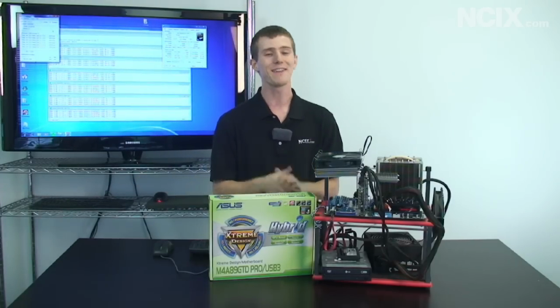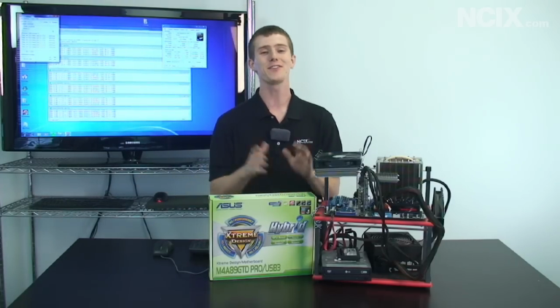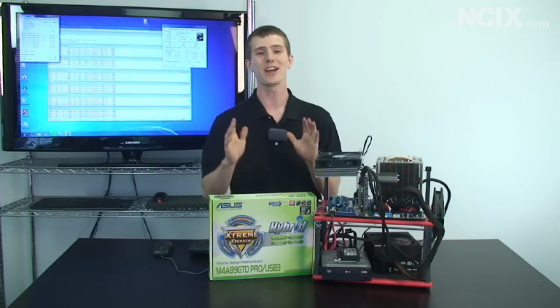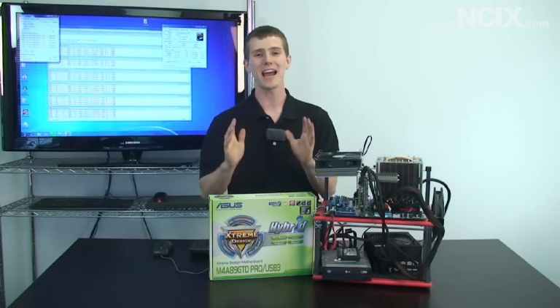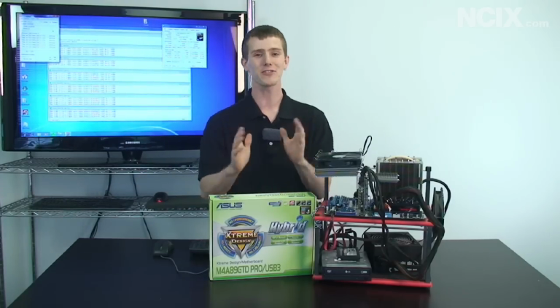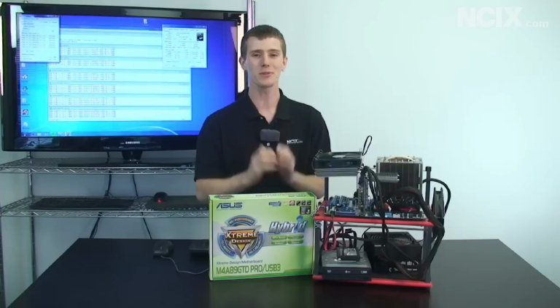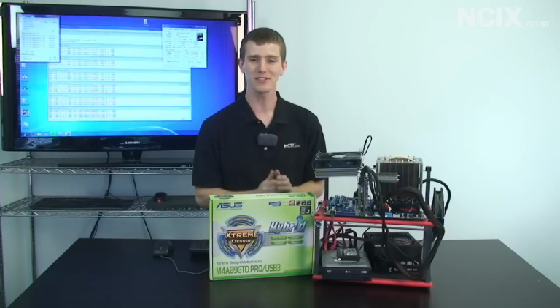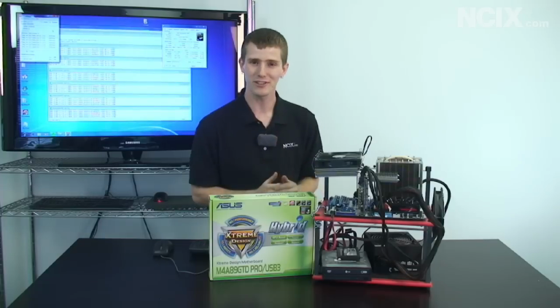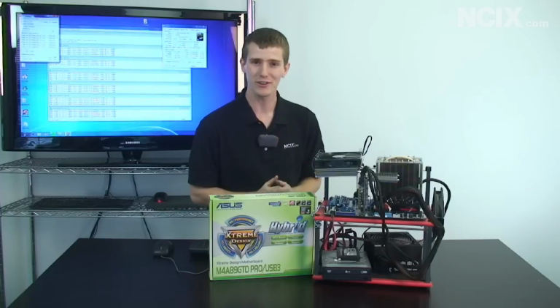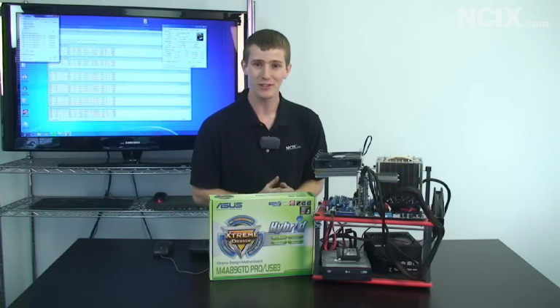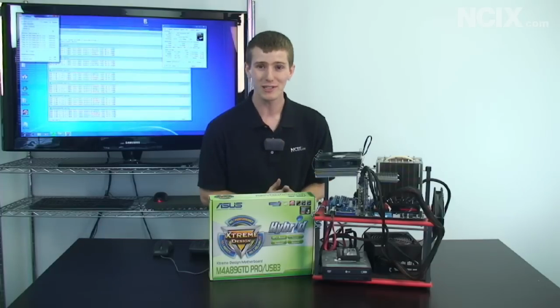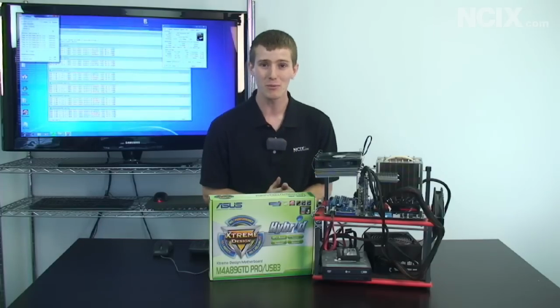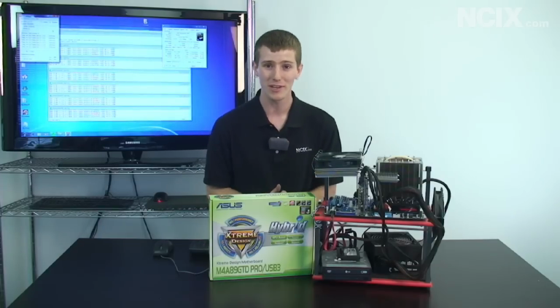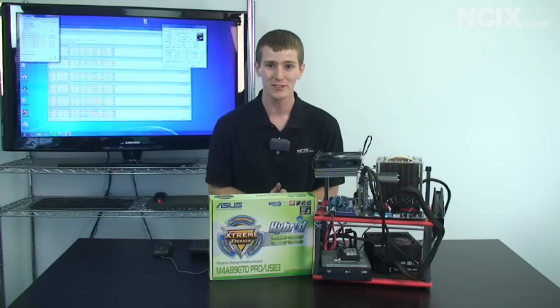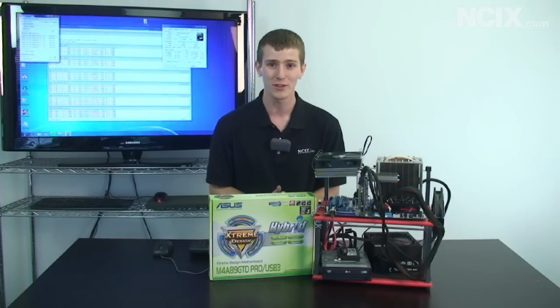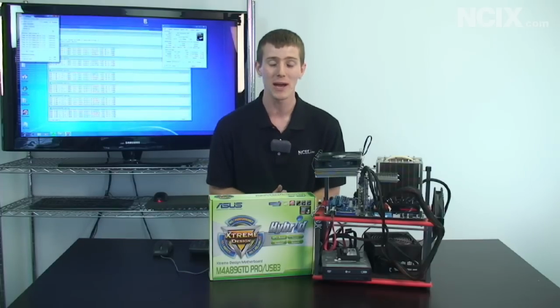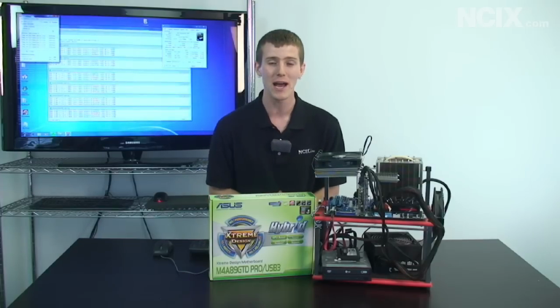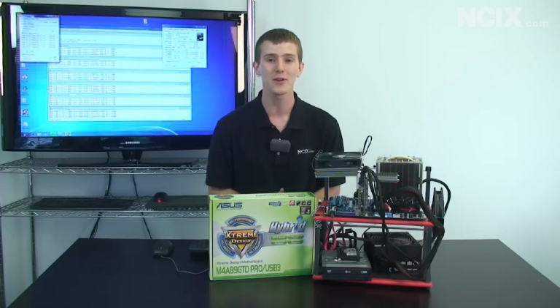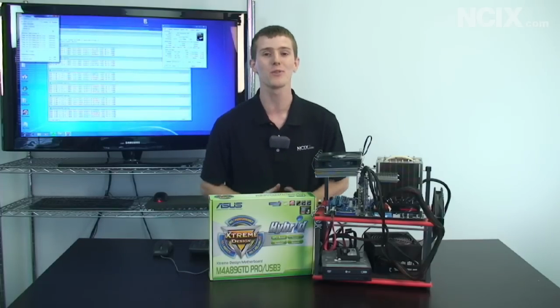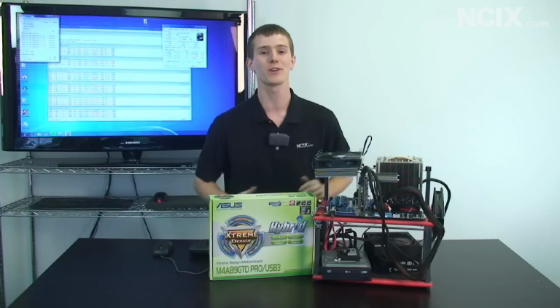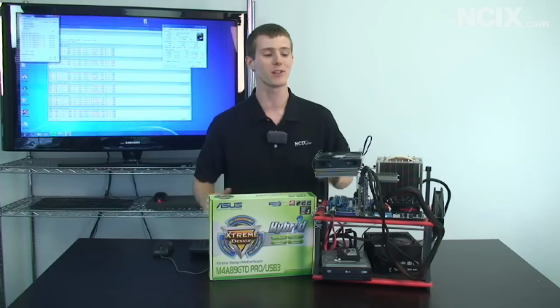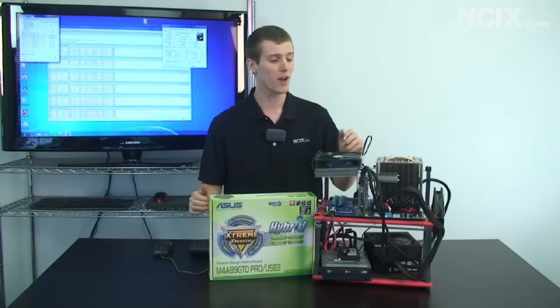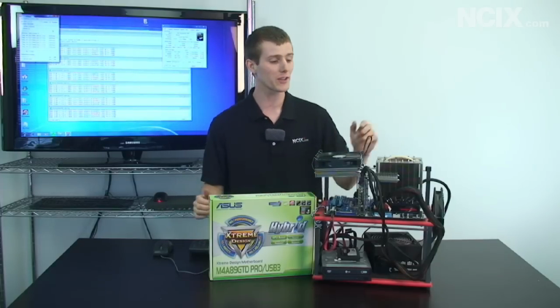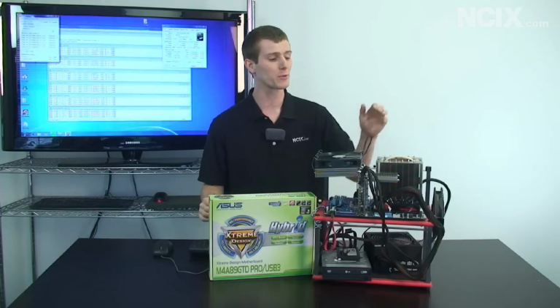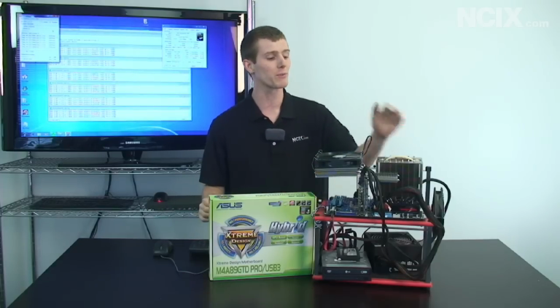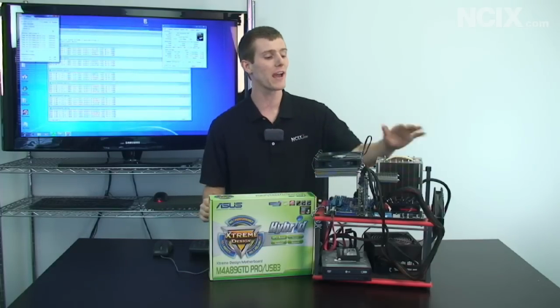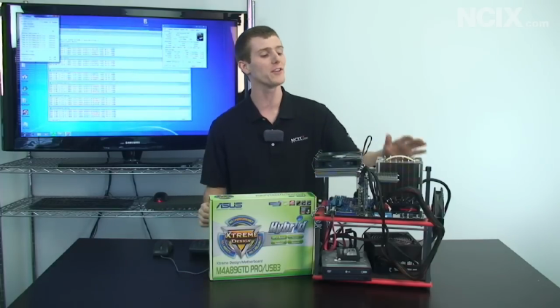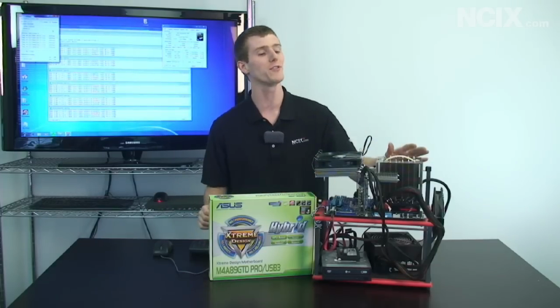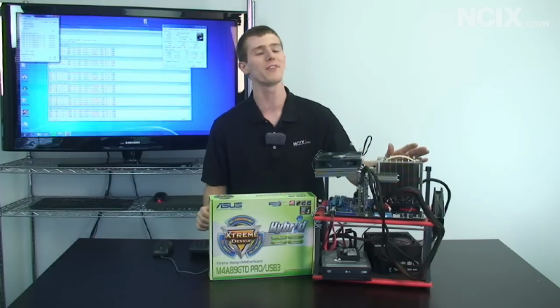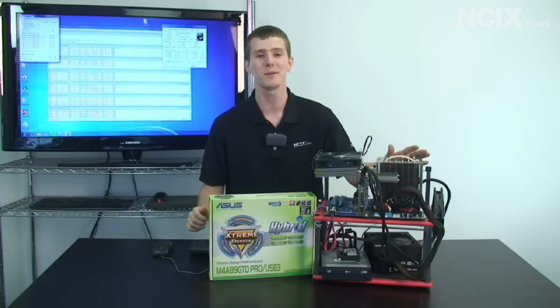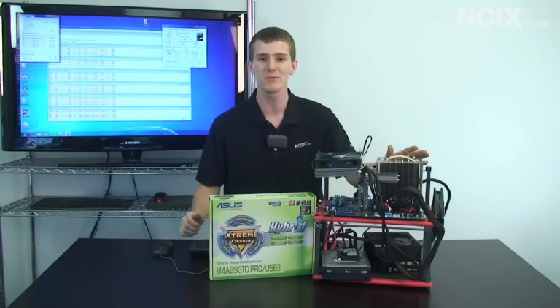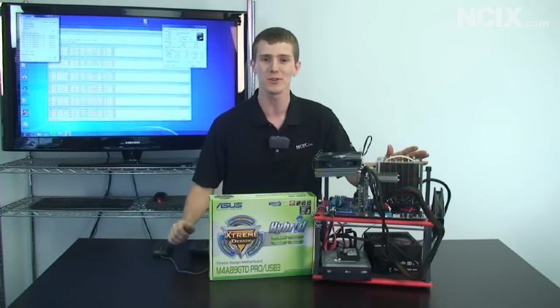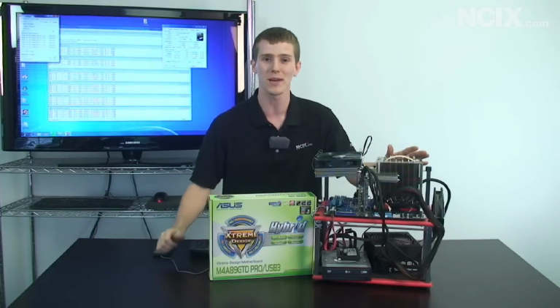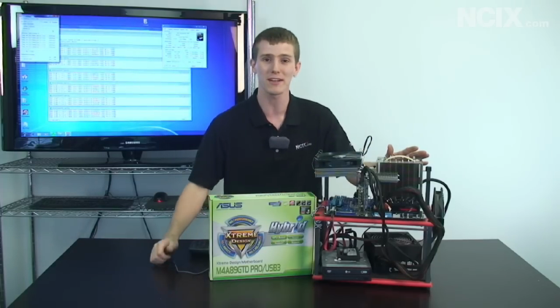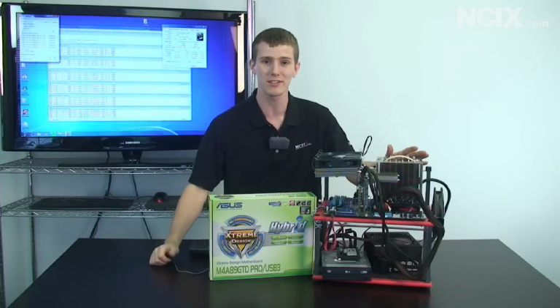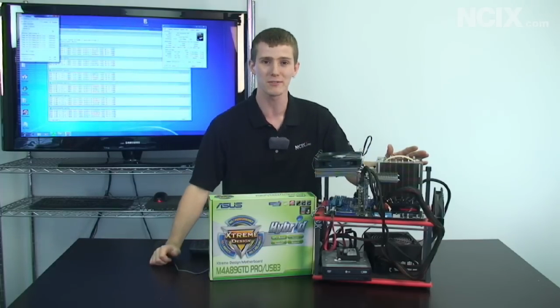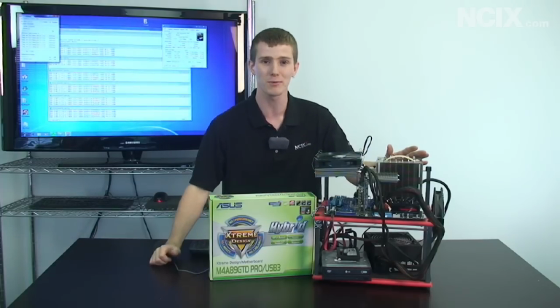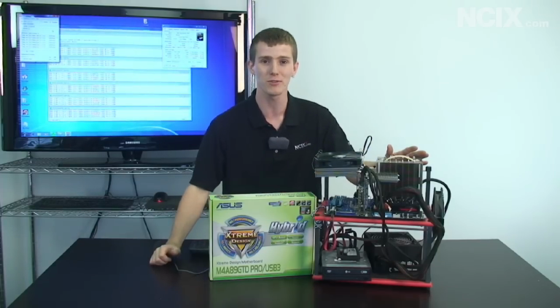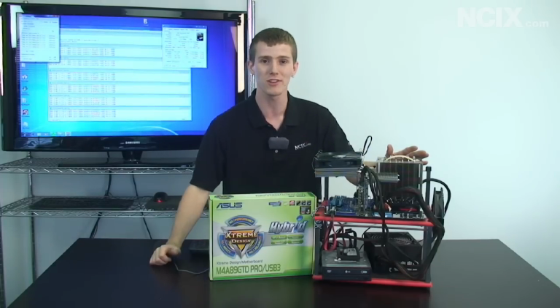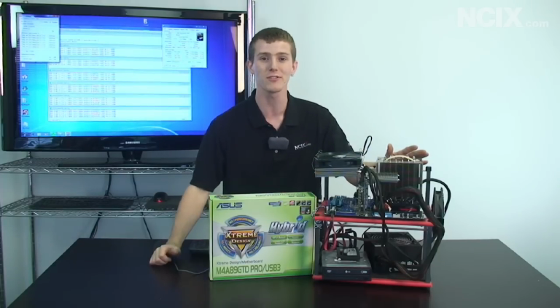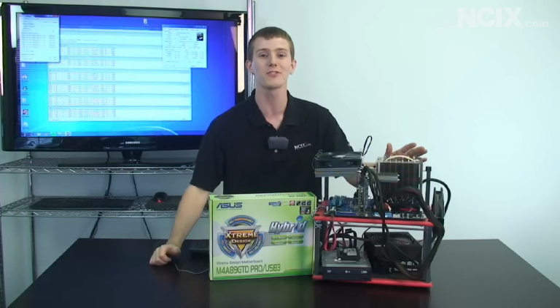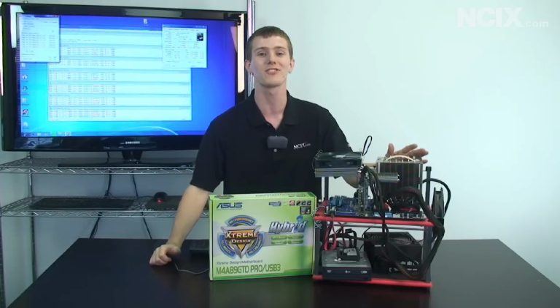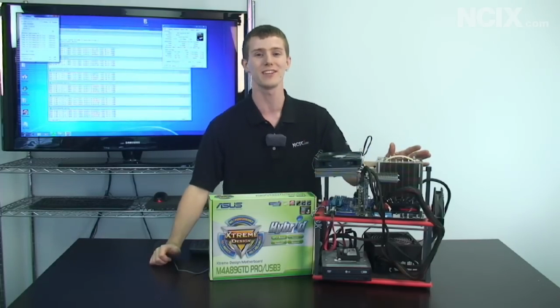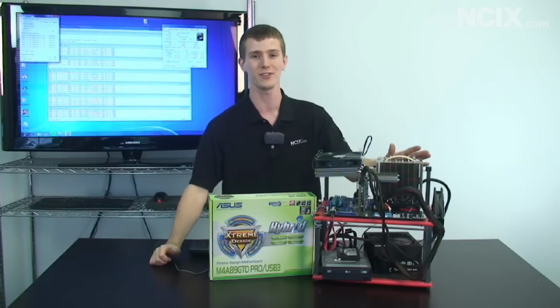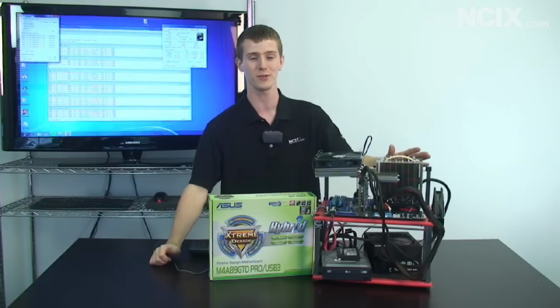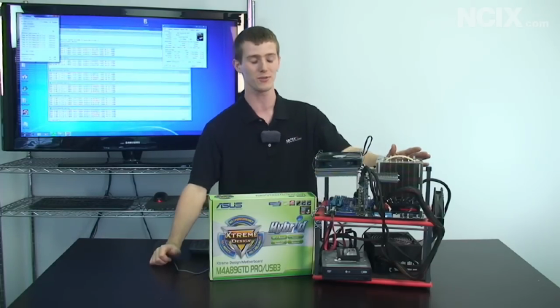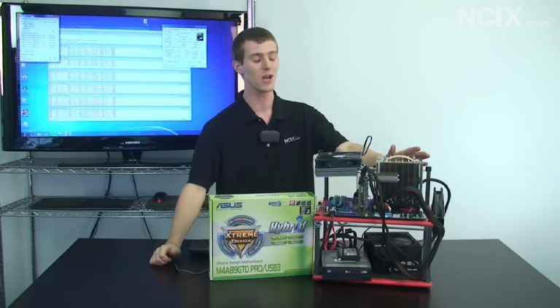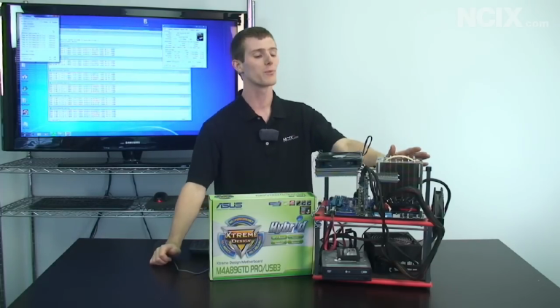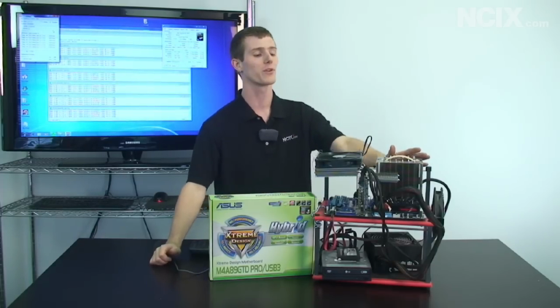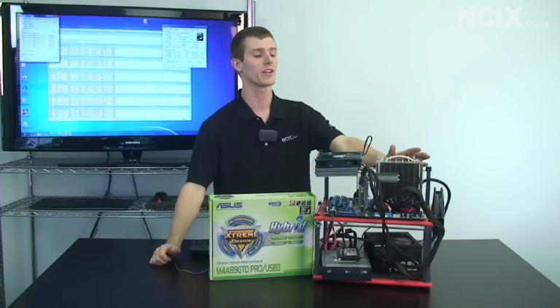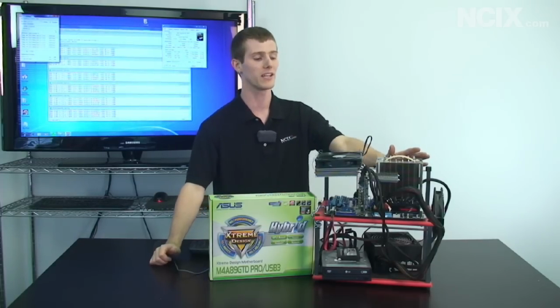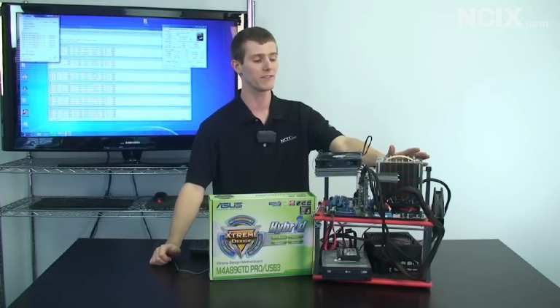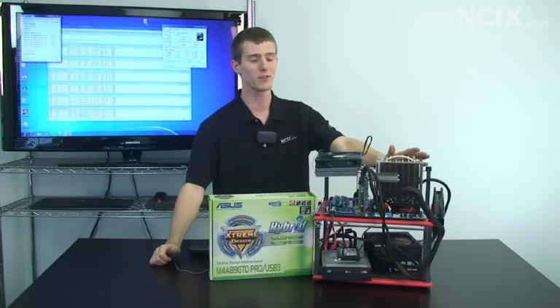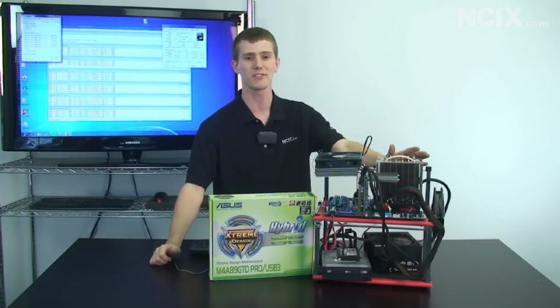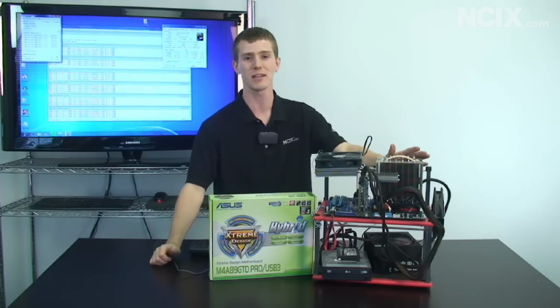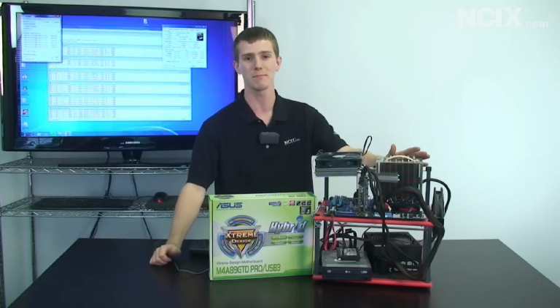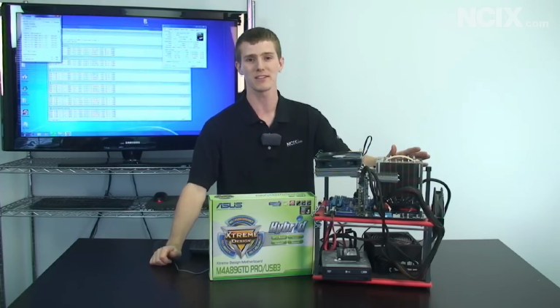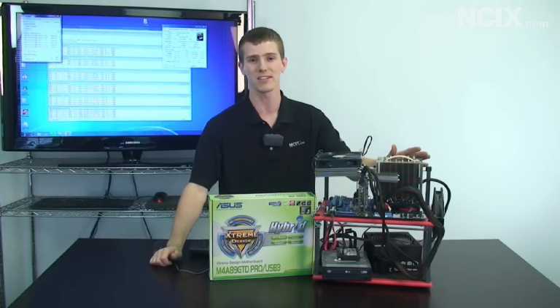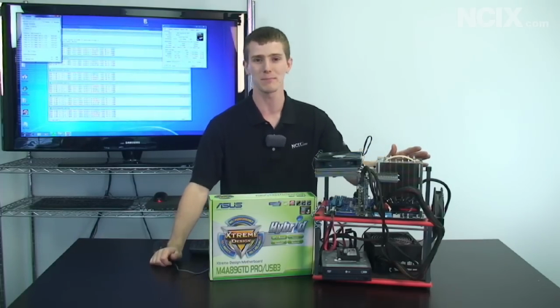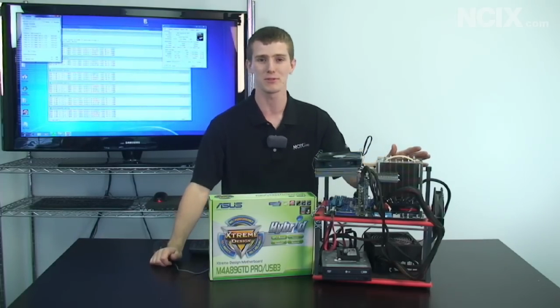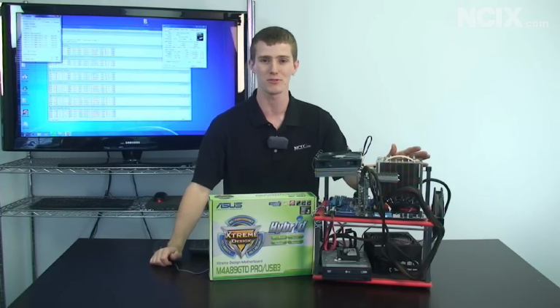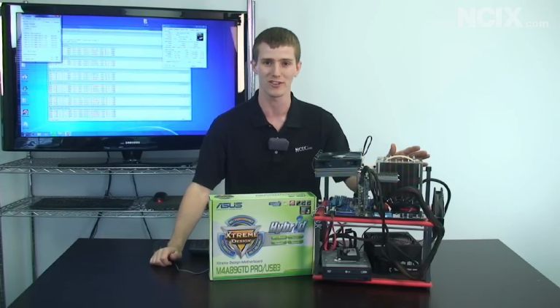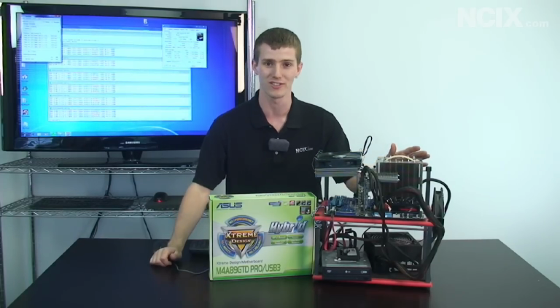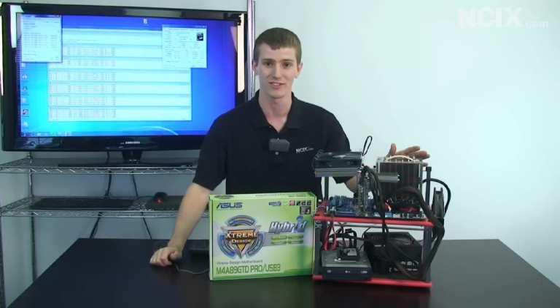If you're actually seriously wanting to know how to overclock your brand new Phenom II X6 processor, stay tuned — we're going to give you the step-by-step instructions.